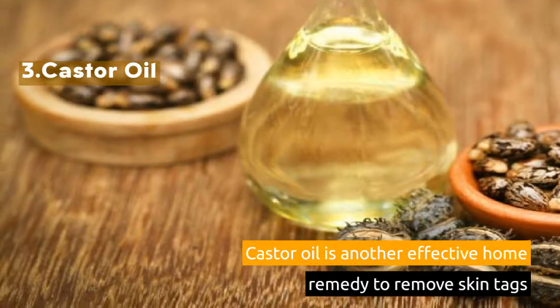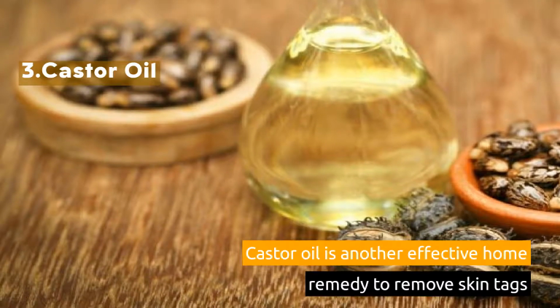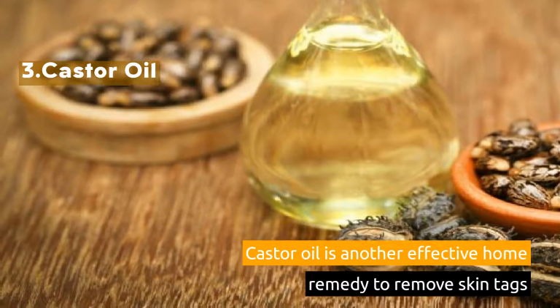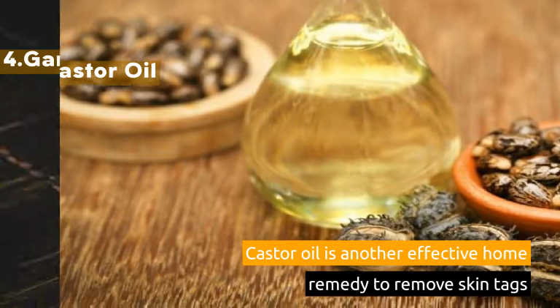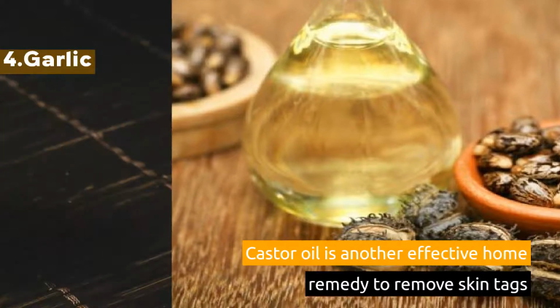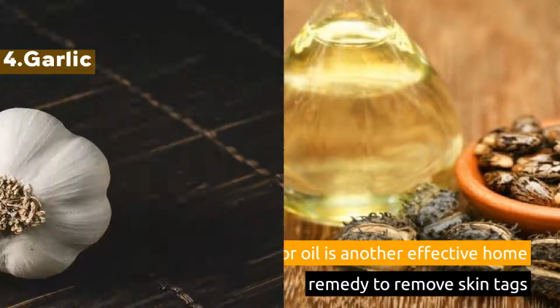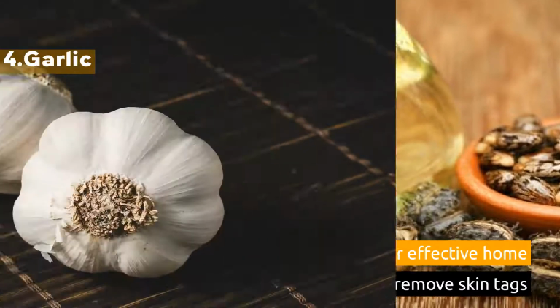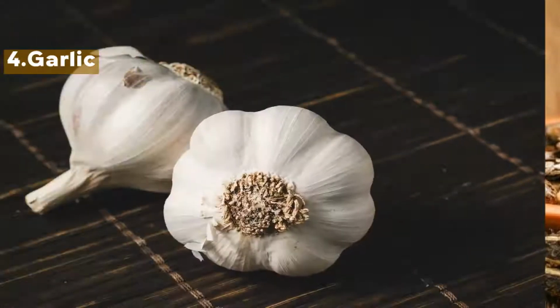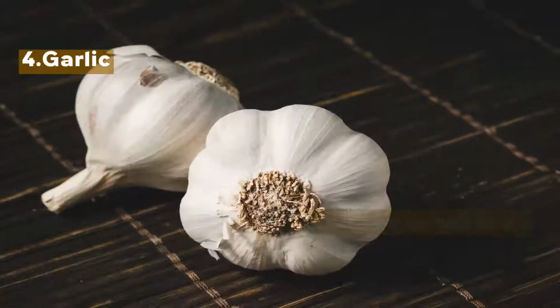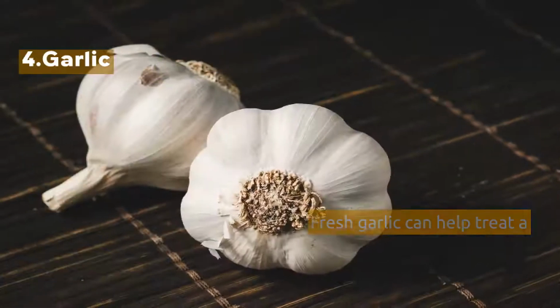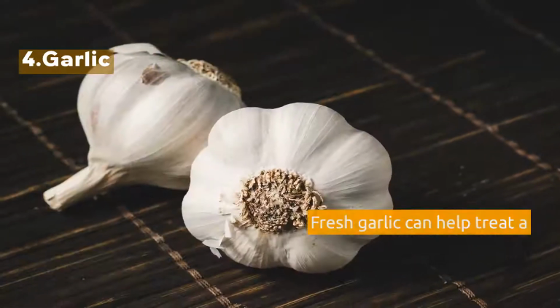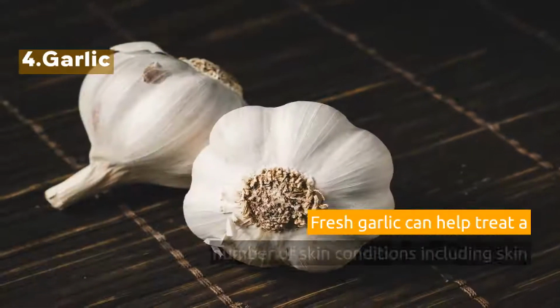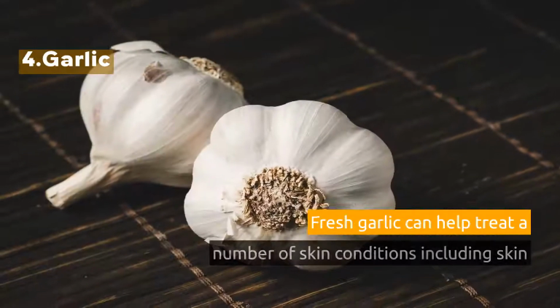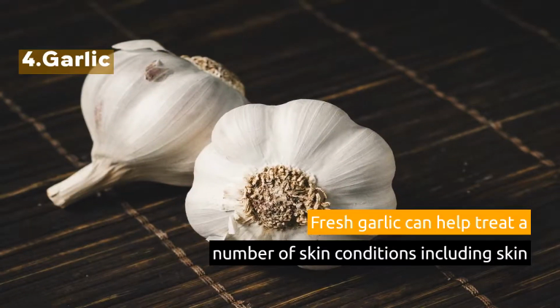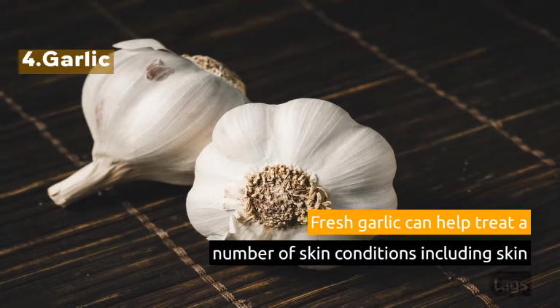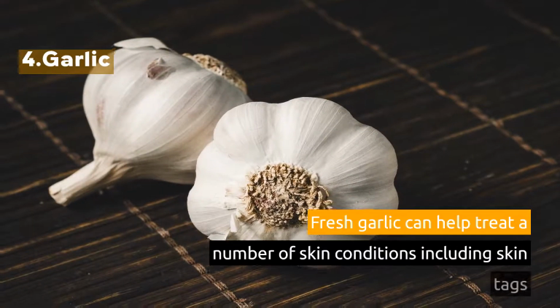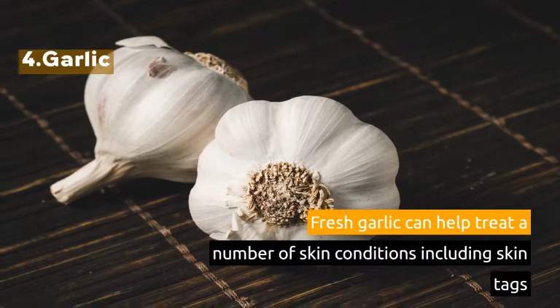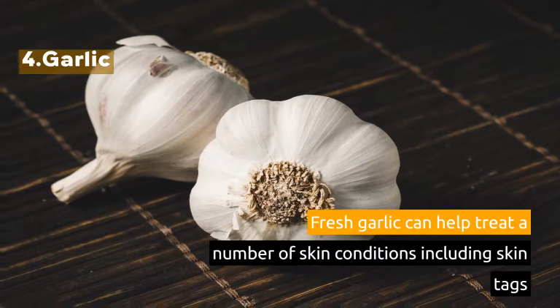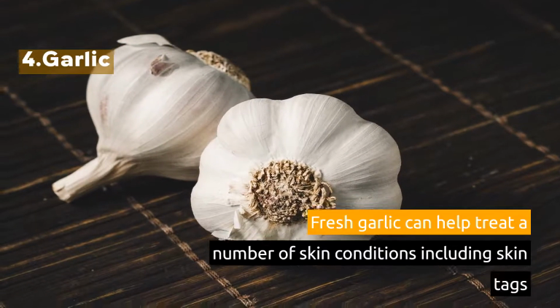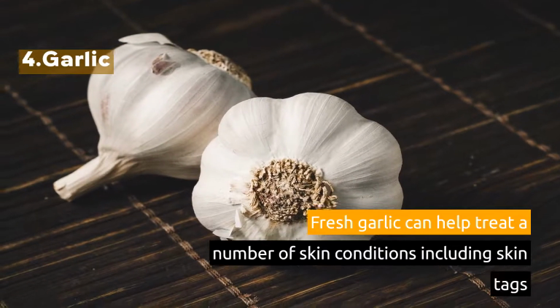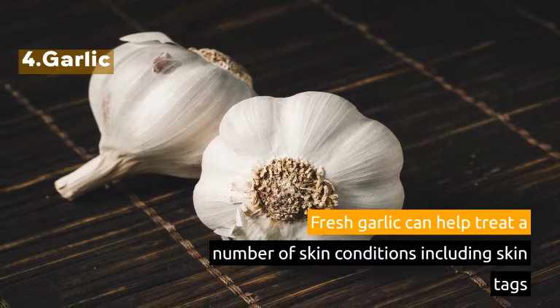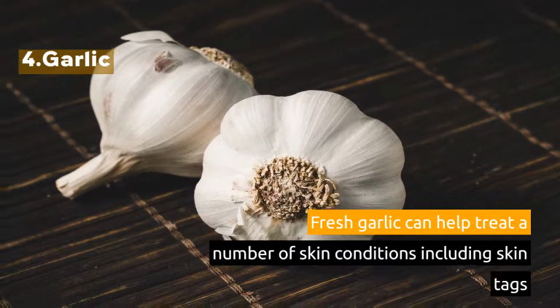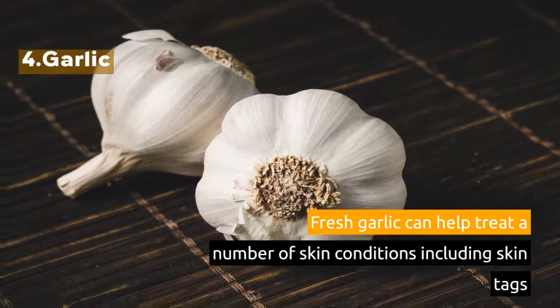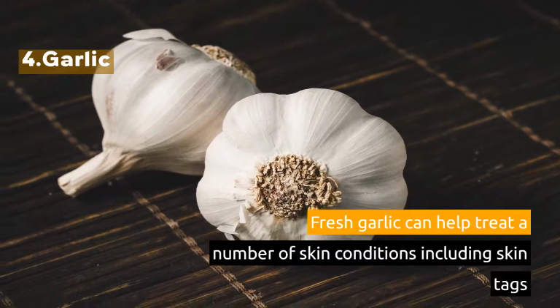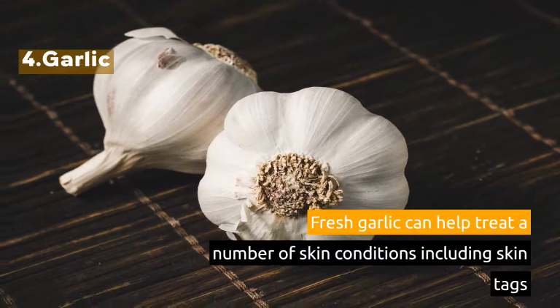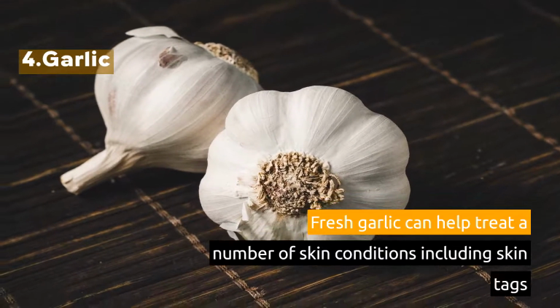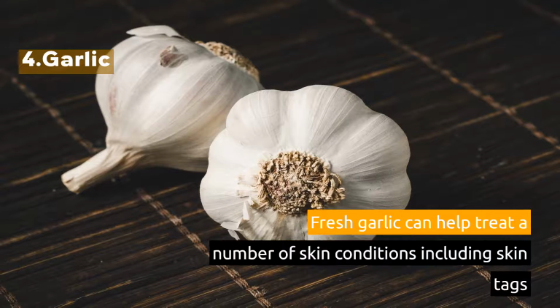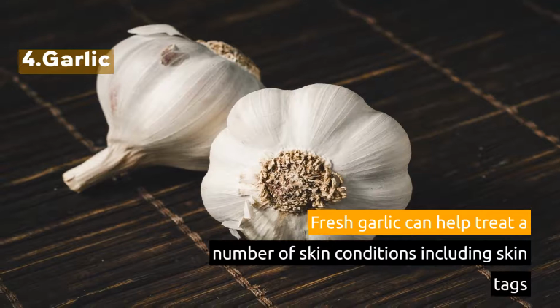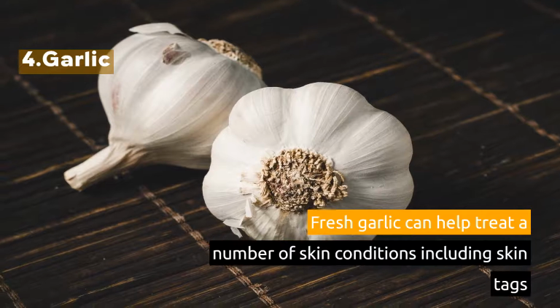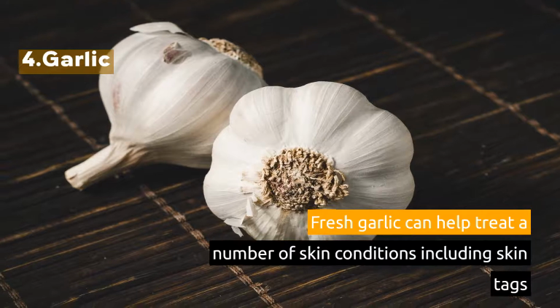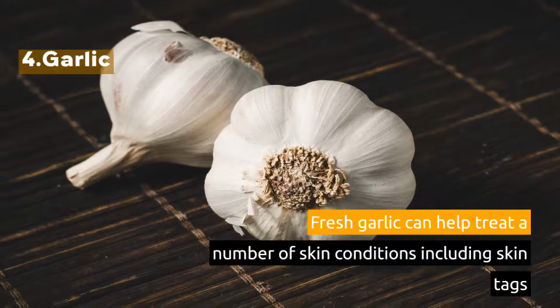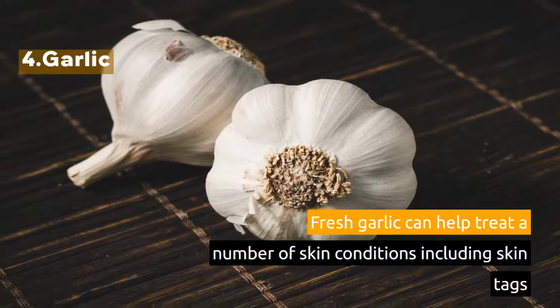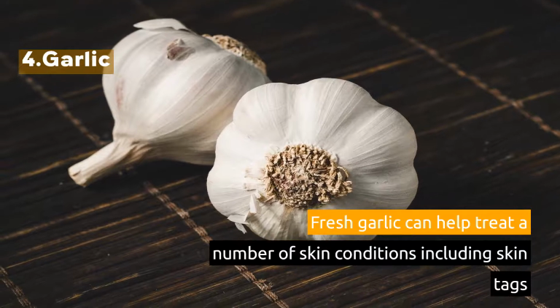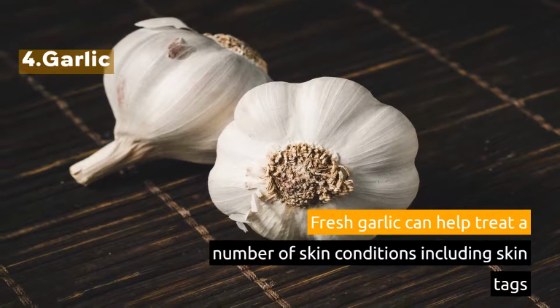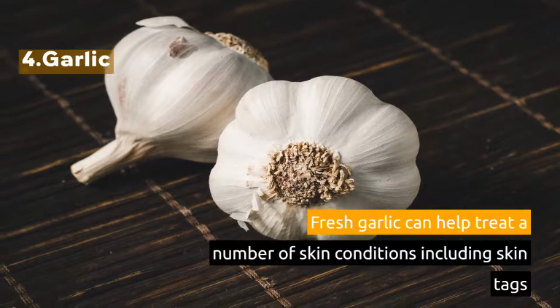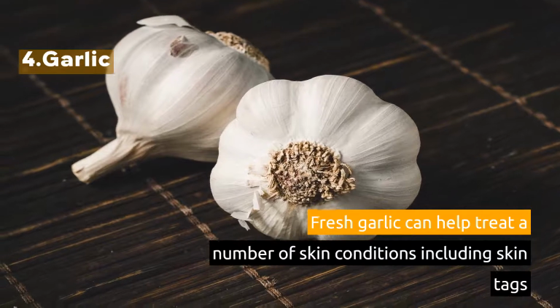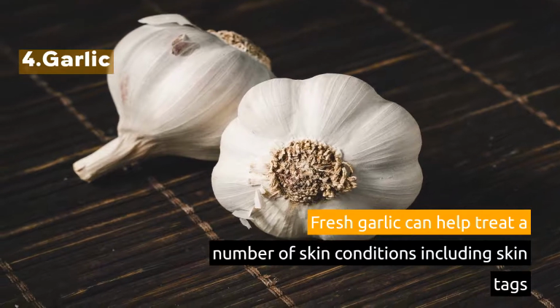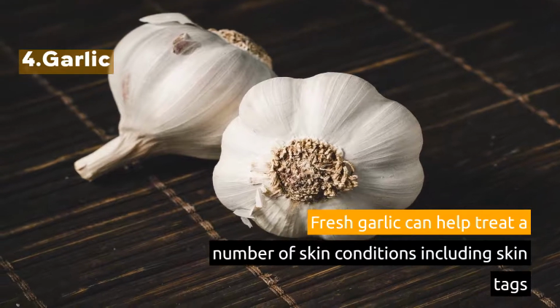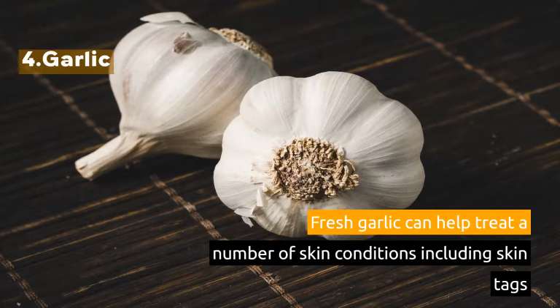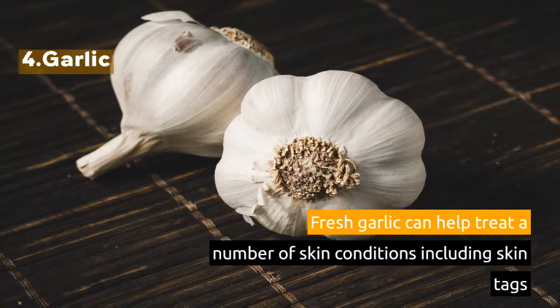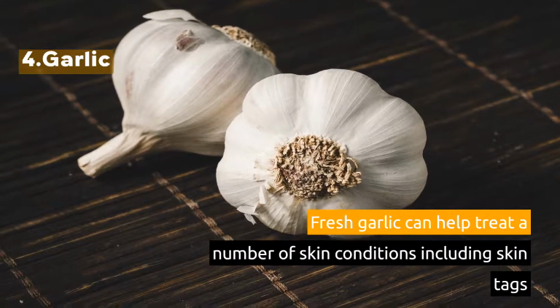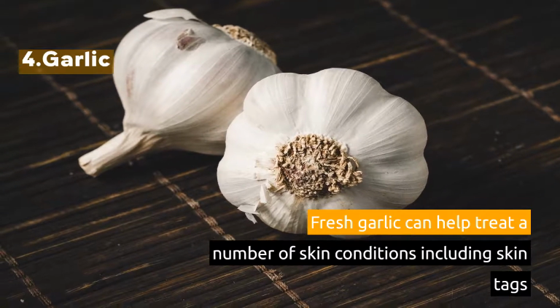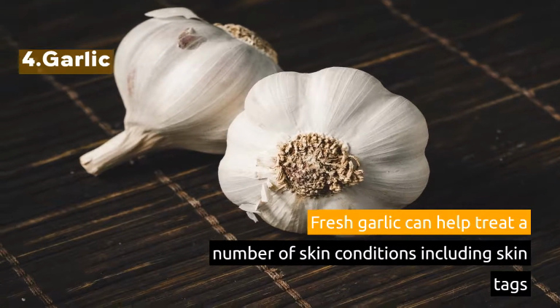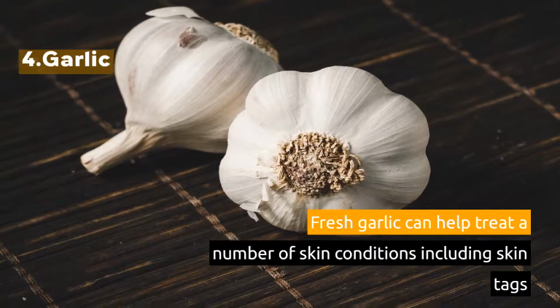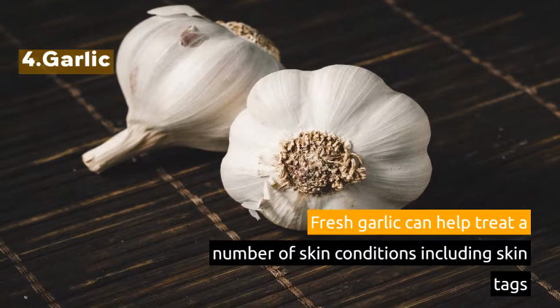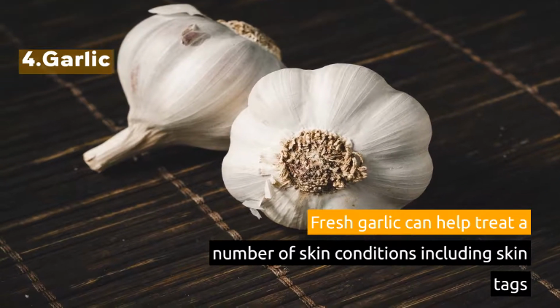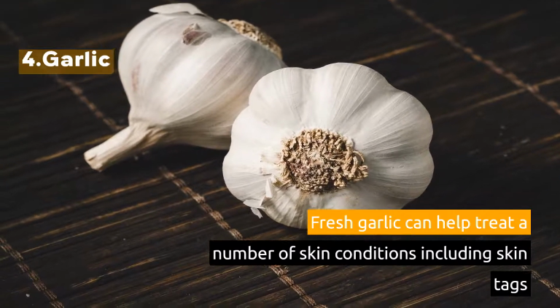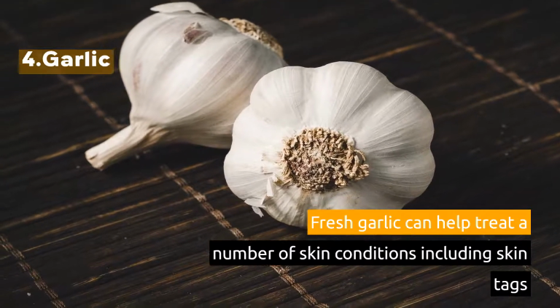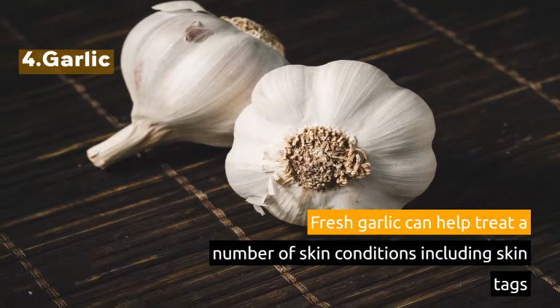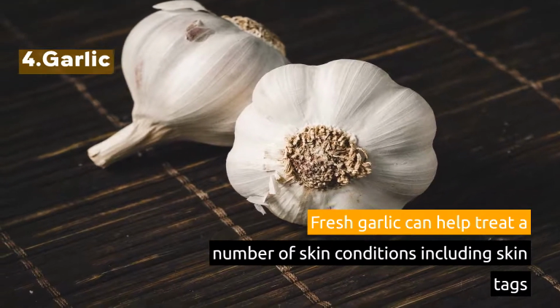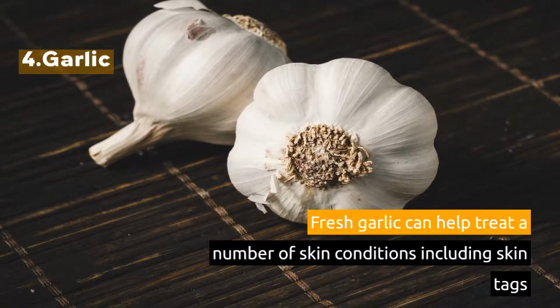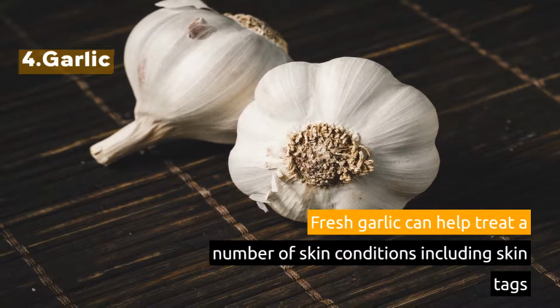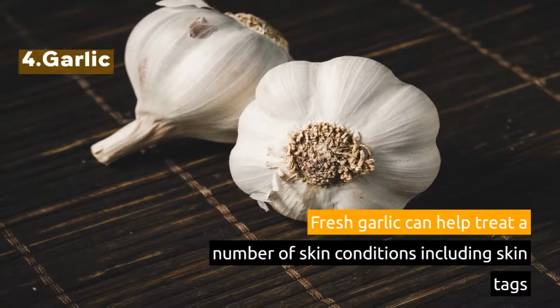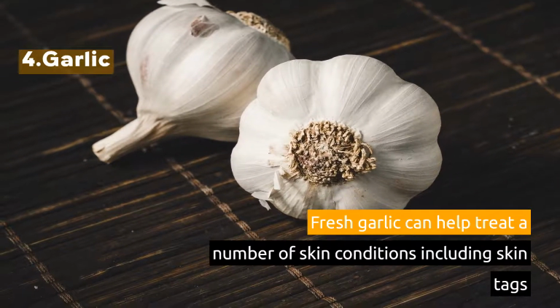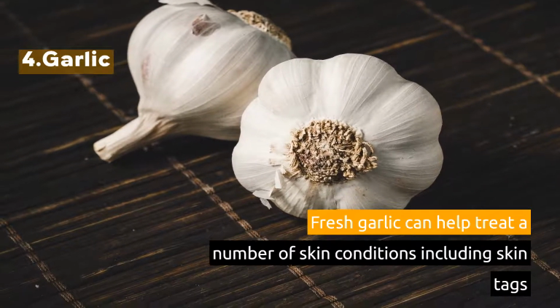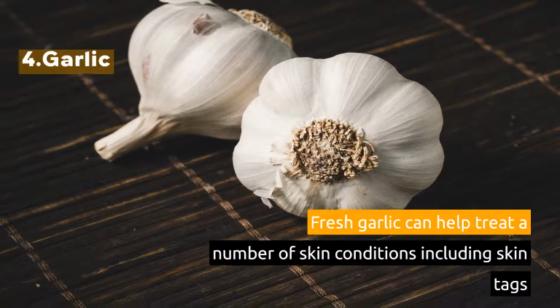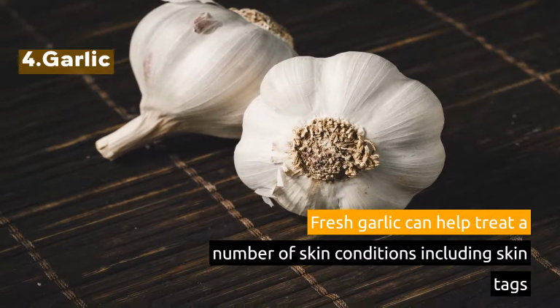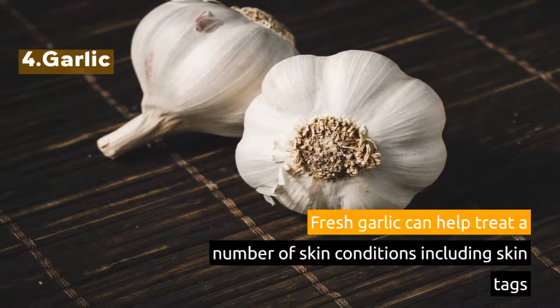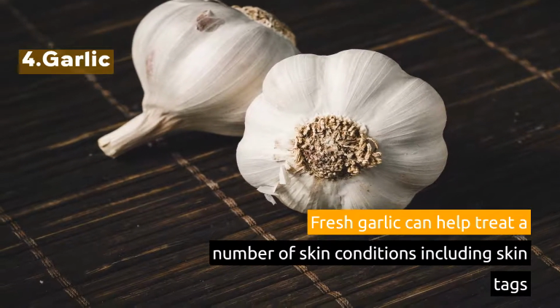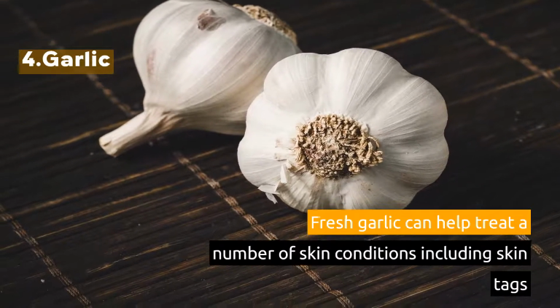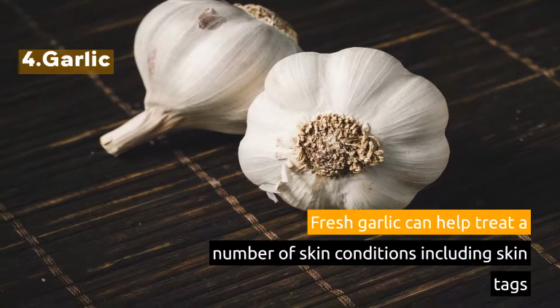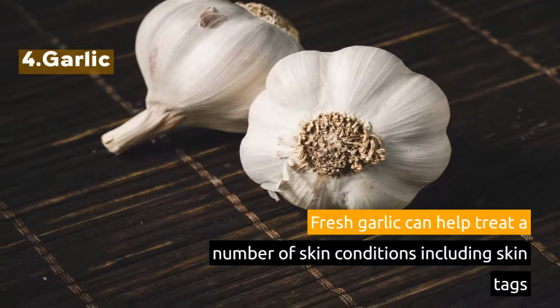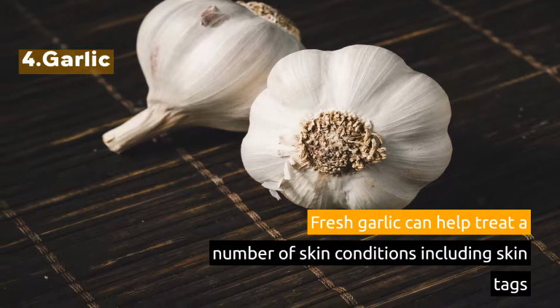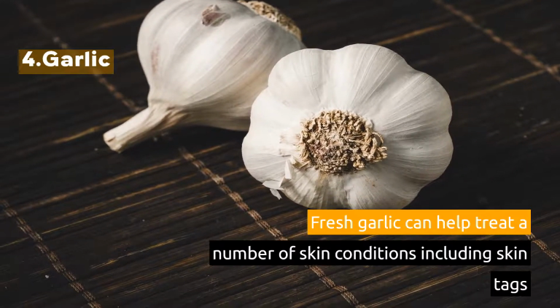4. Garlic. Fresh garlic can help treat a number of skin conditions including skin tags.